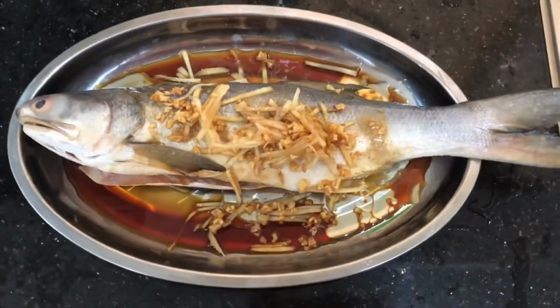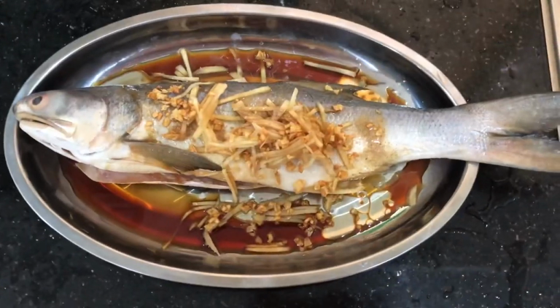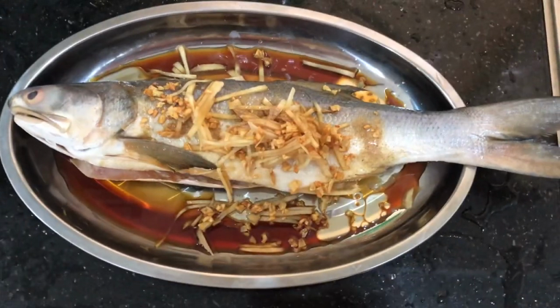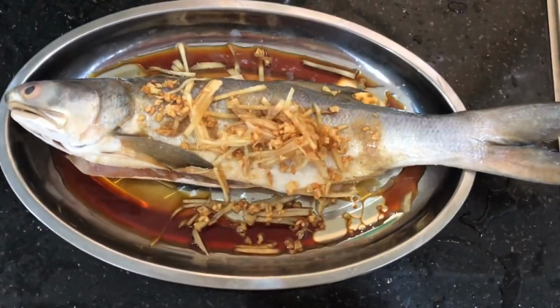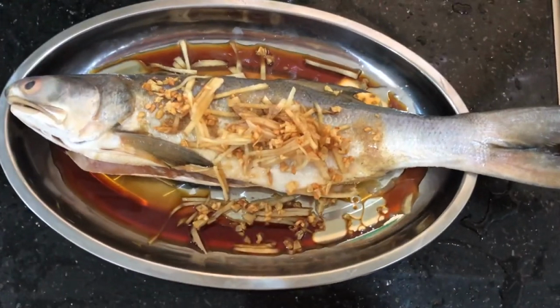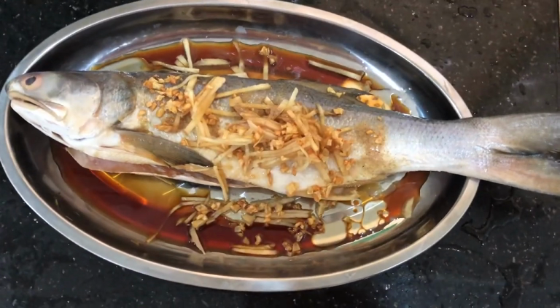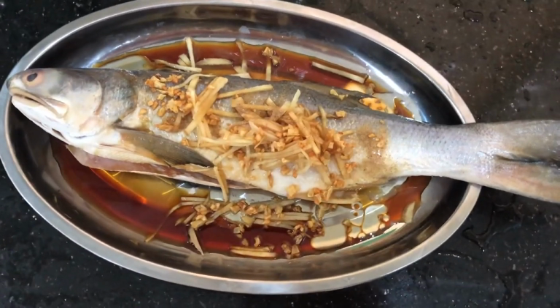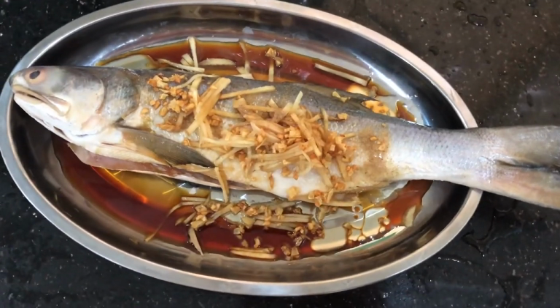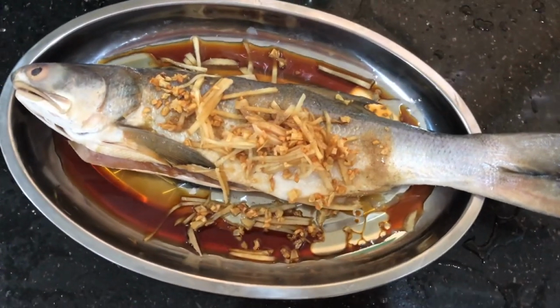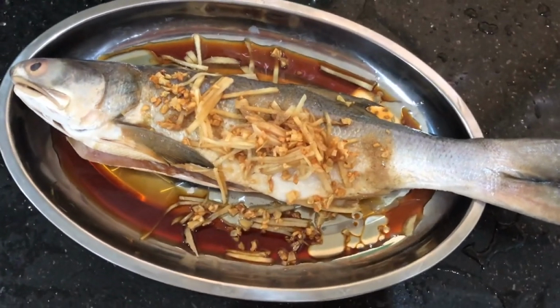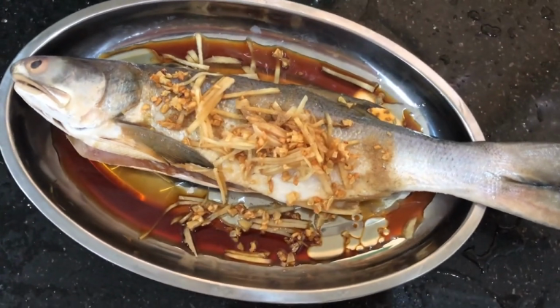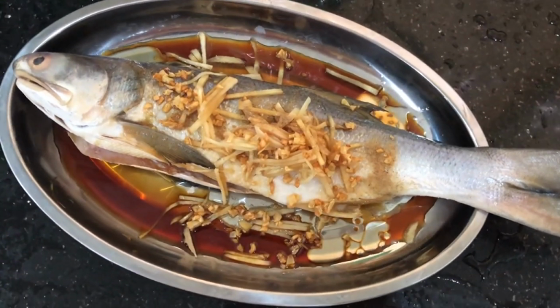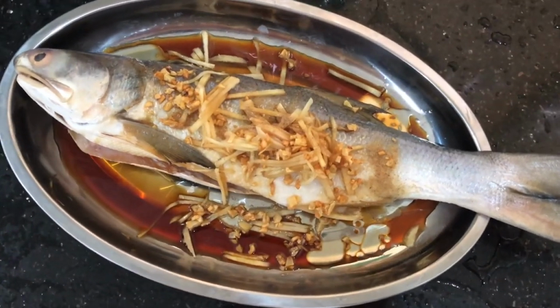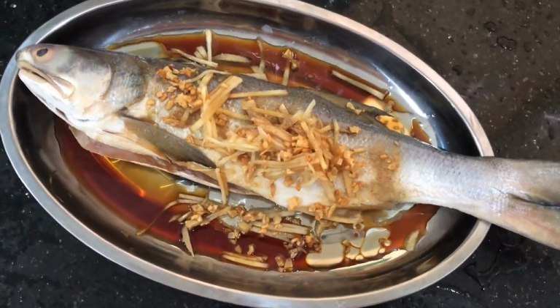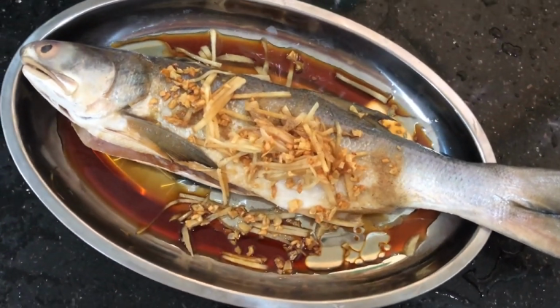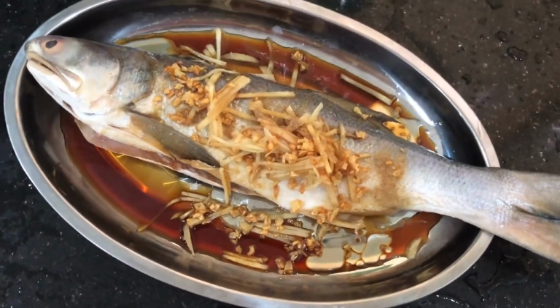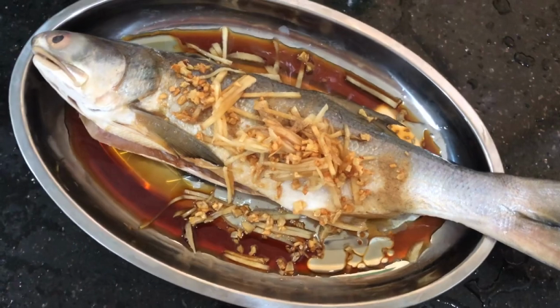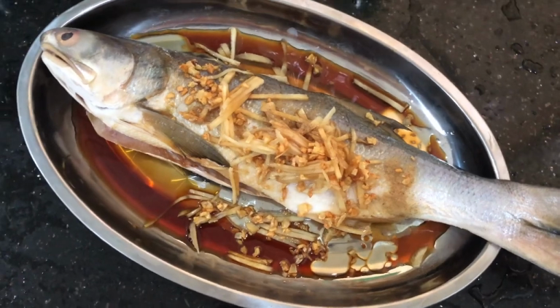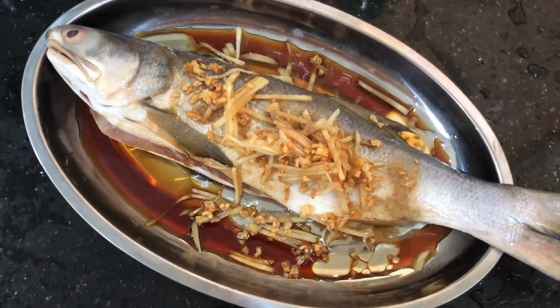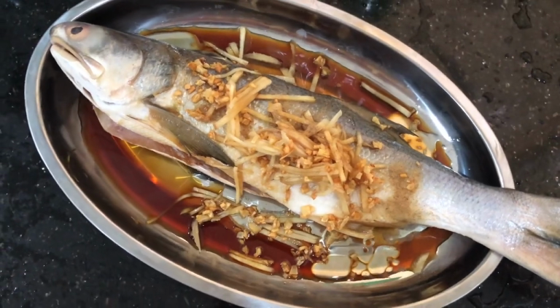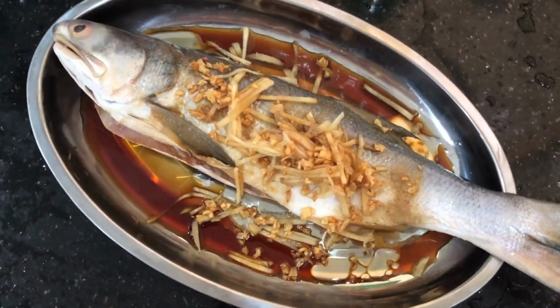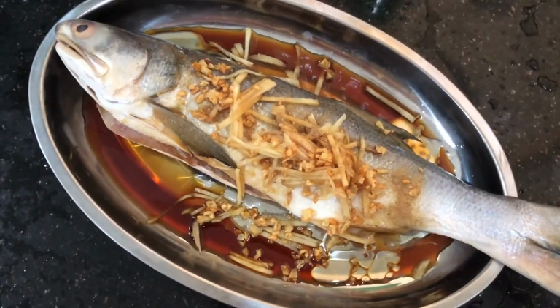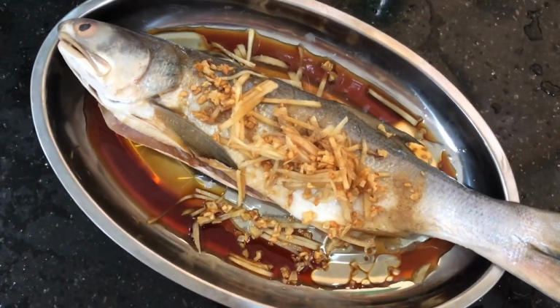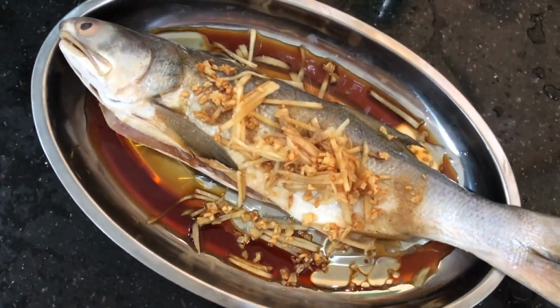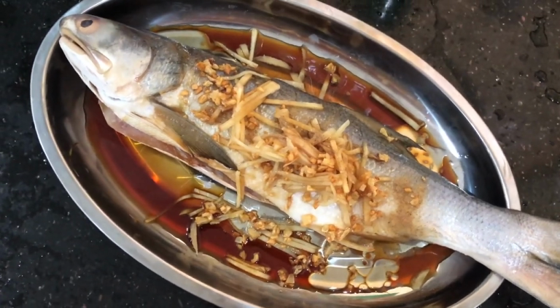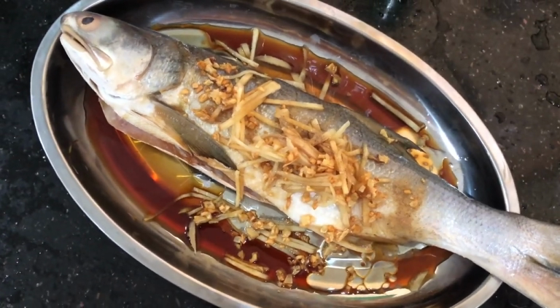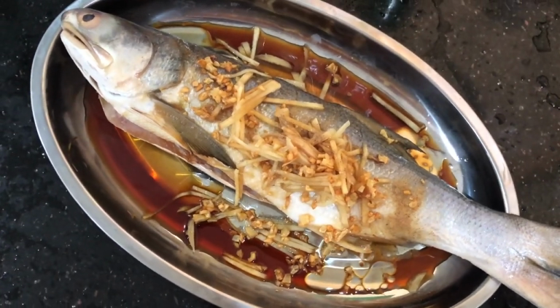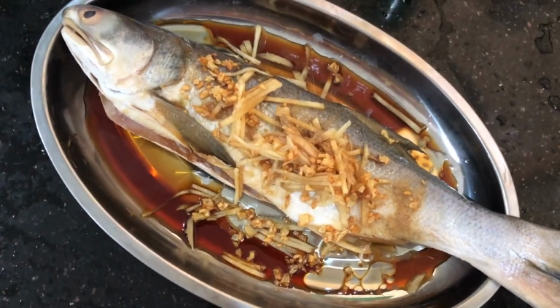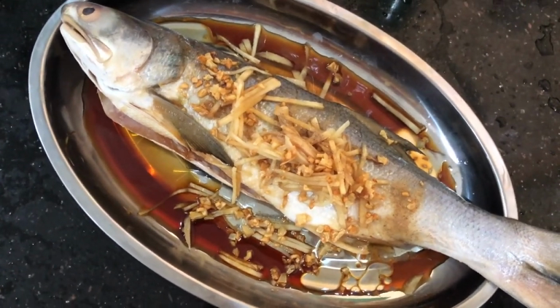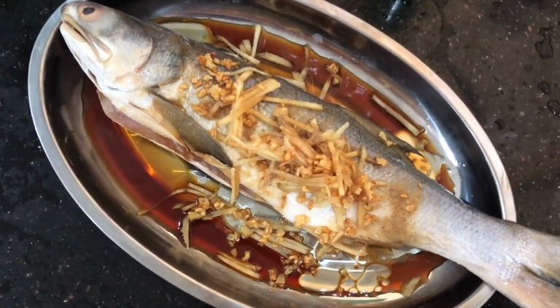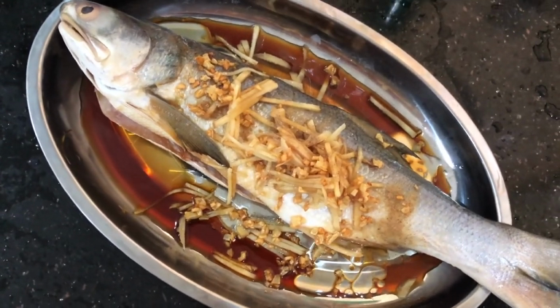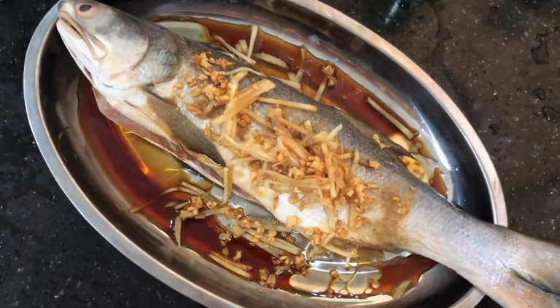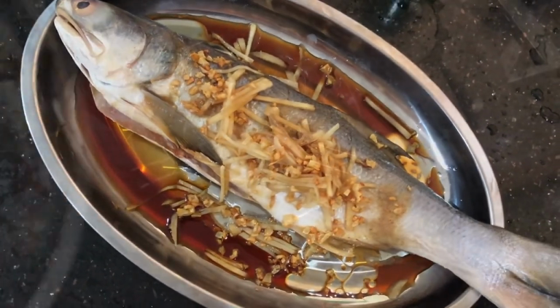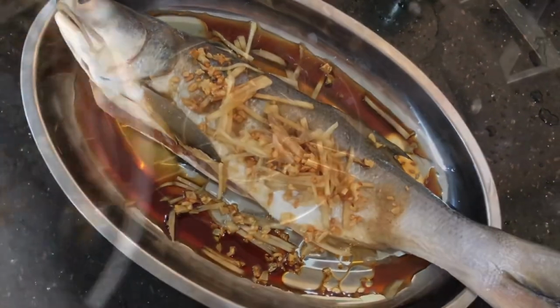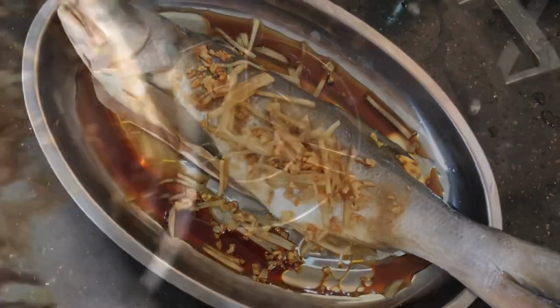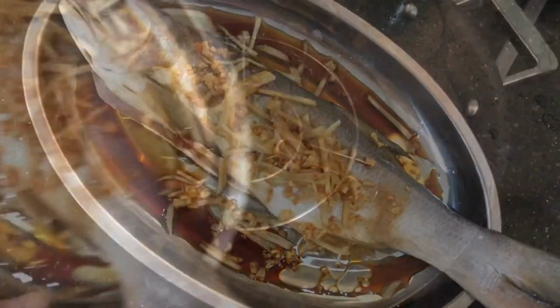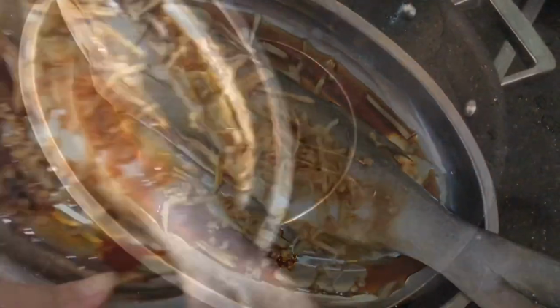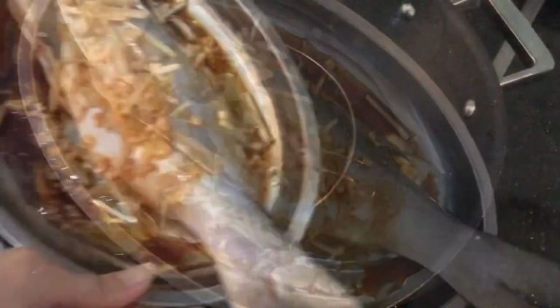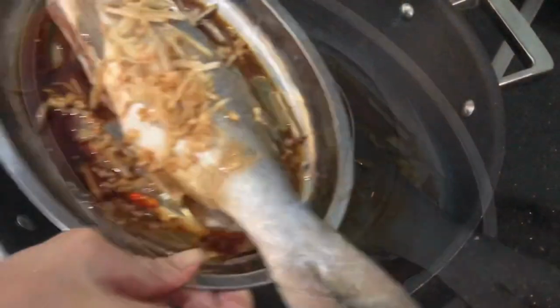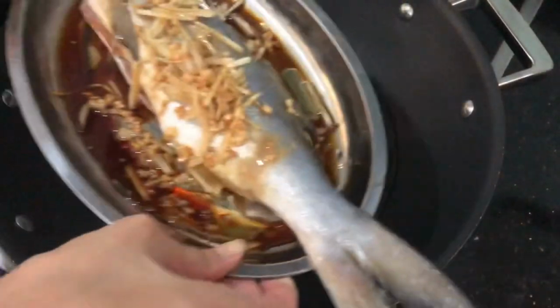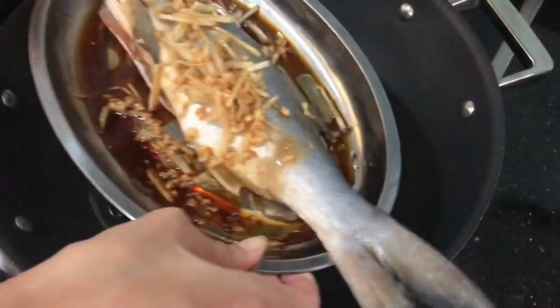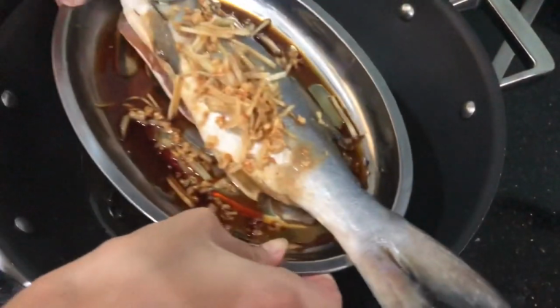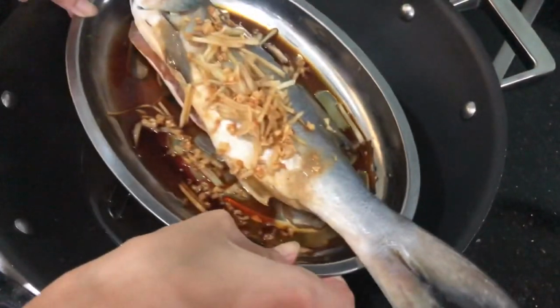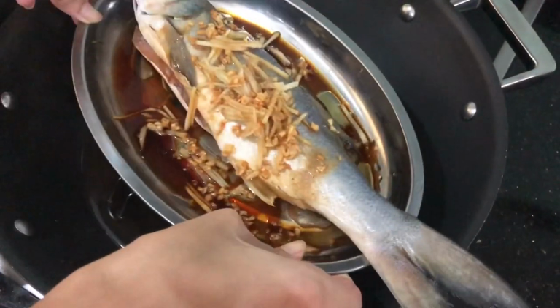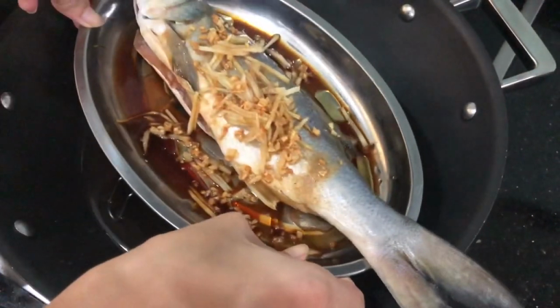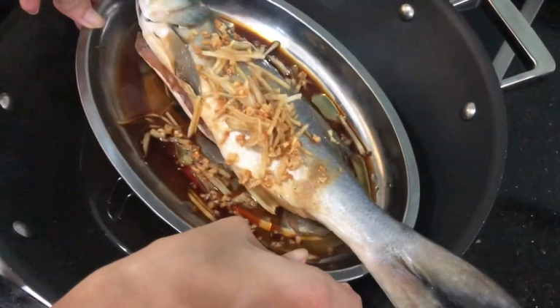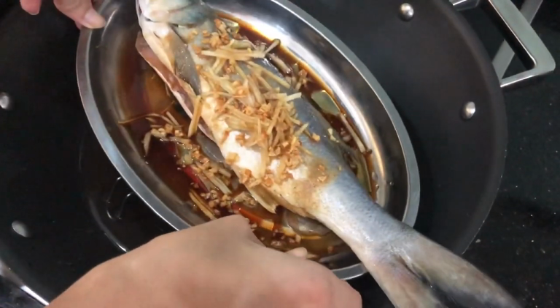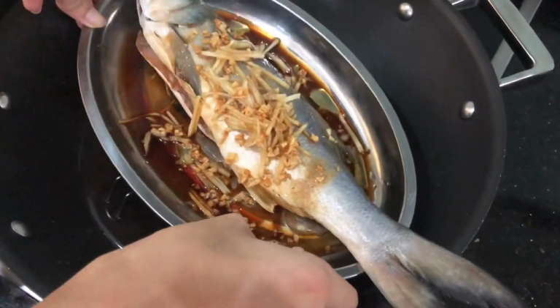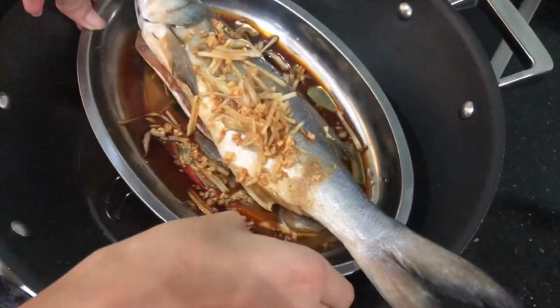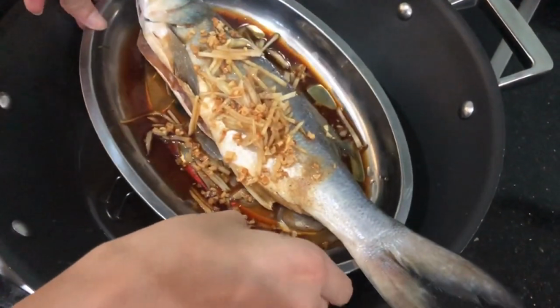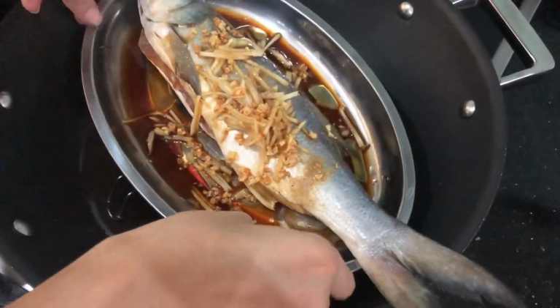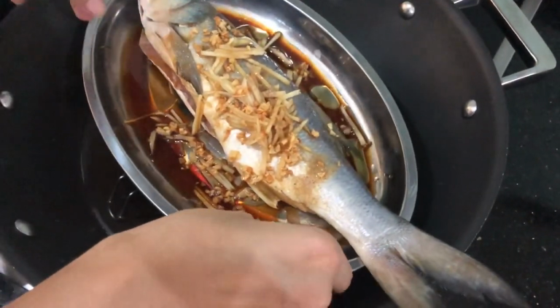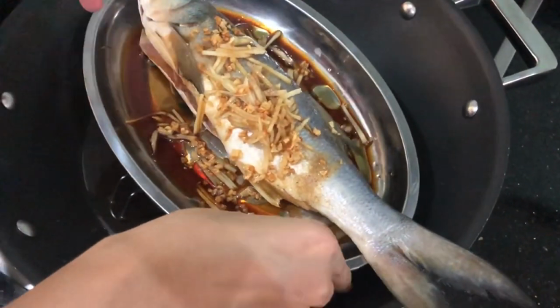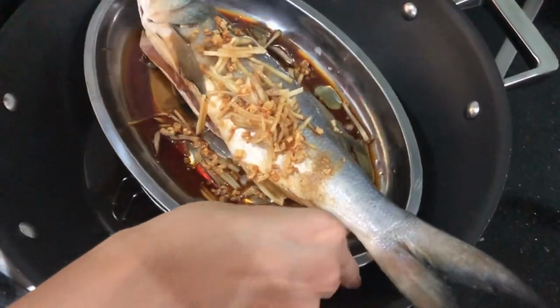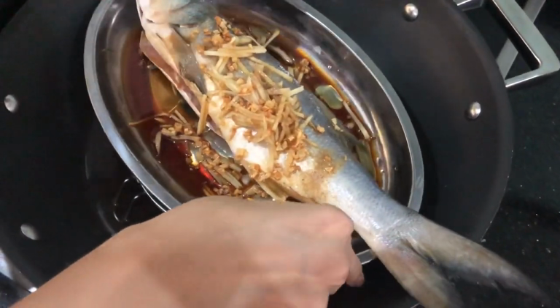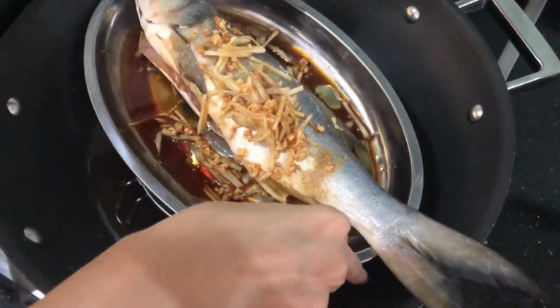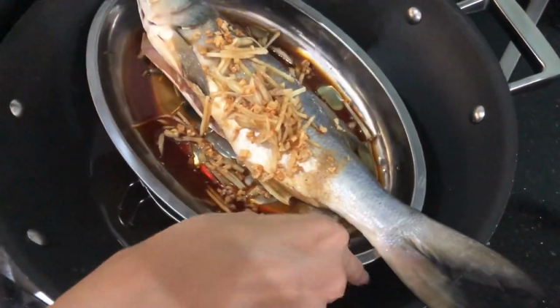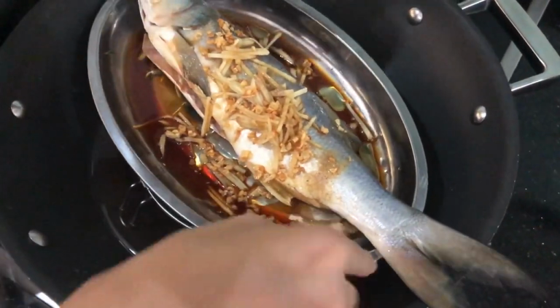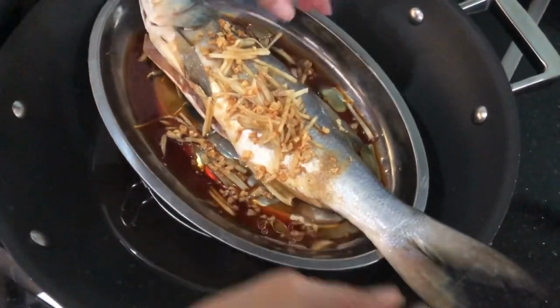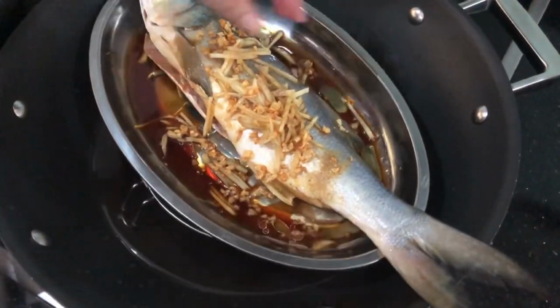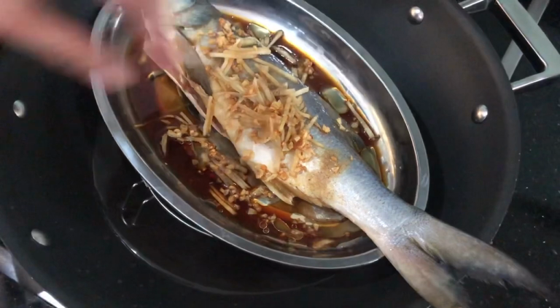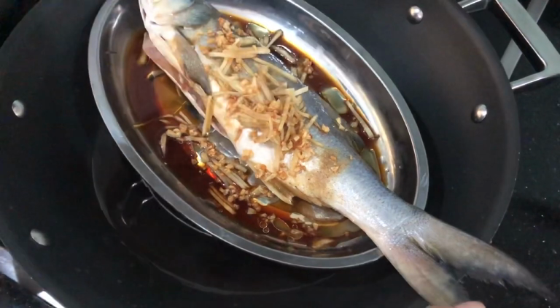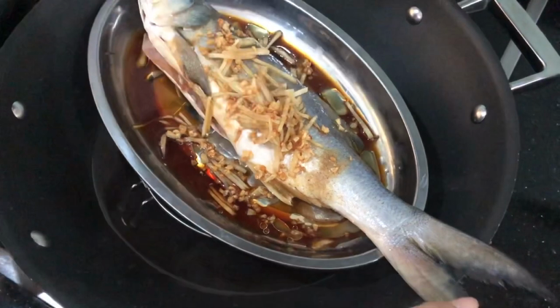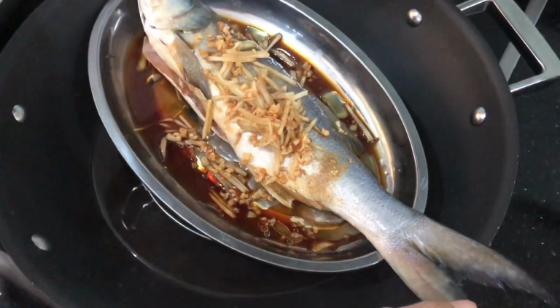Steam the fish for 12 to 15 minutes depending on the size of your fish. This fish is about 500 grams.